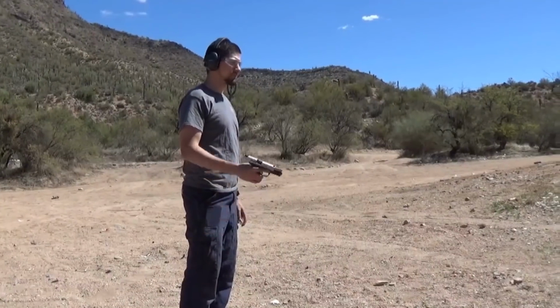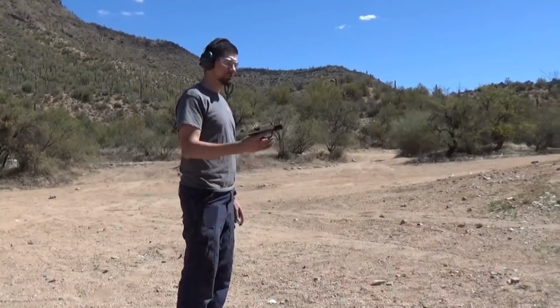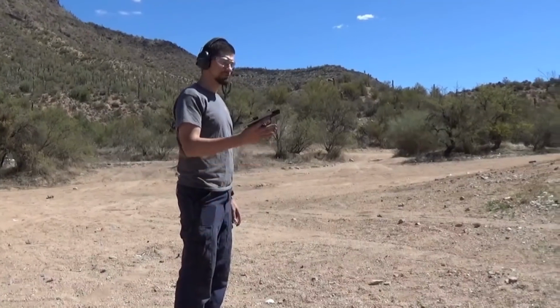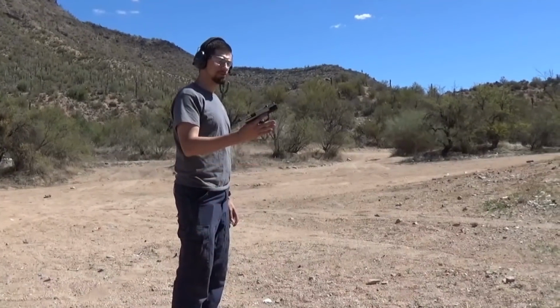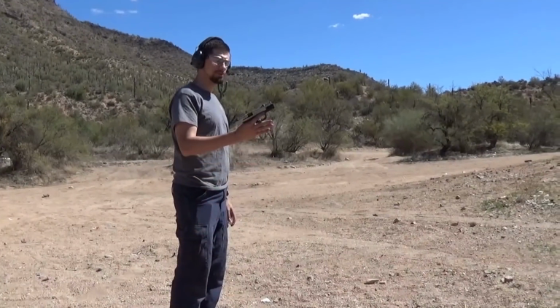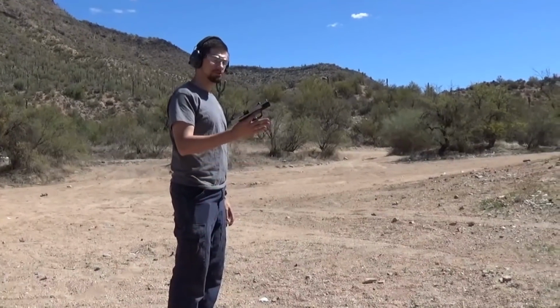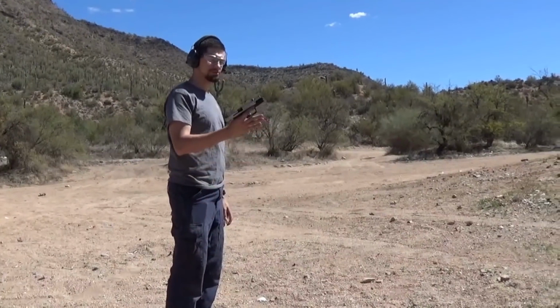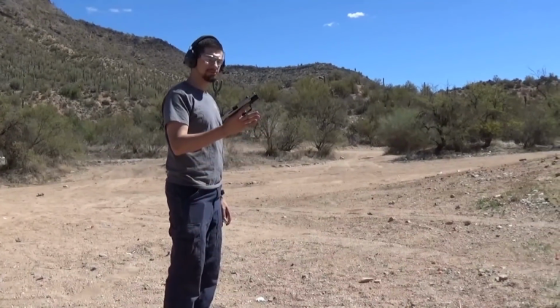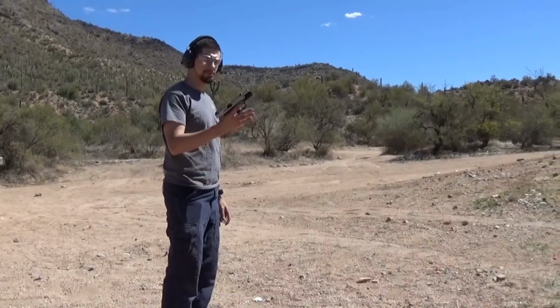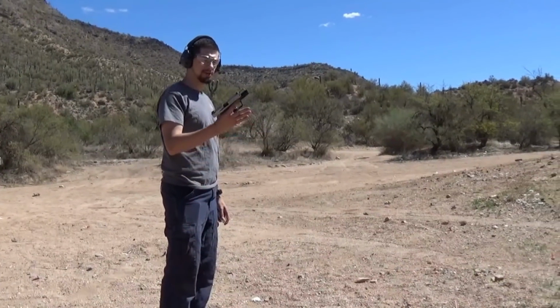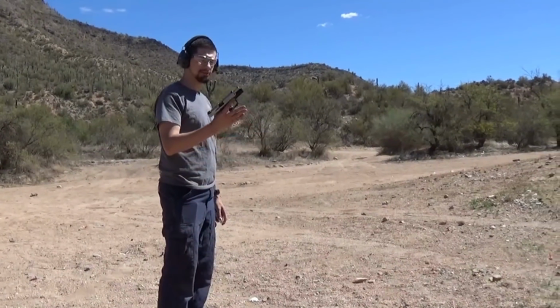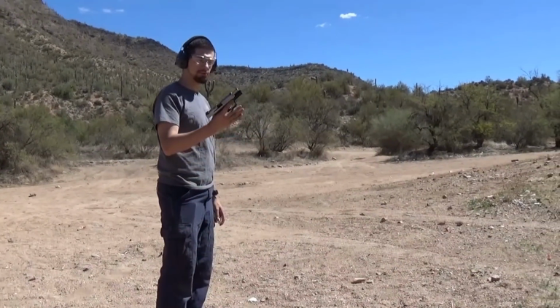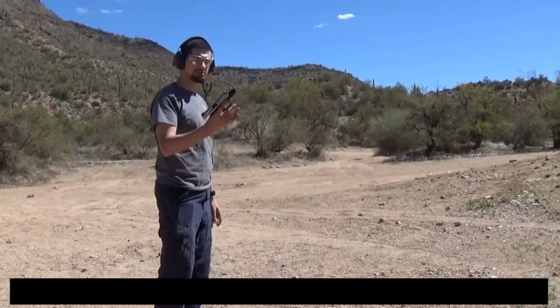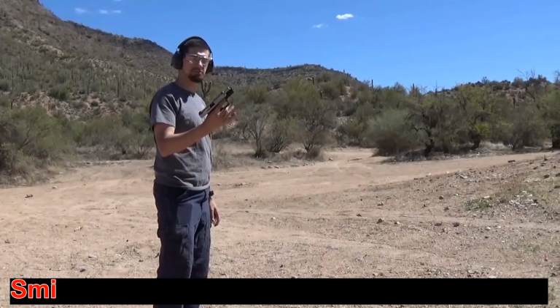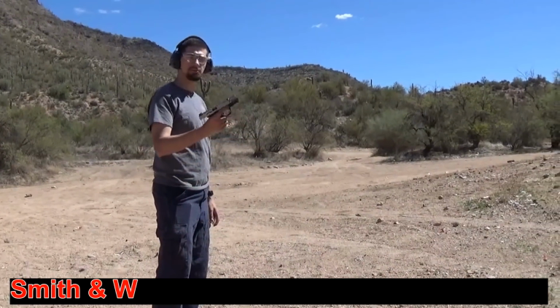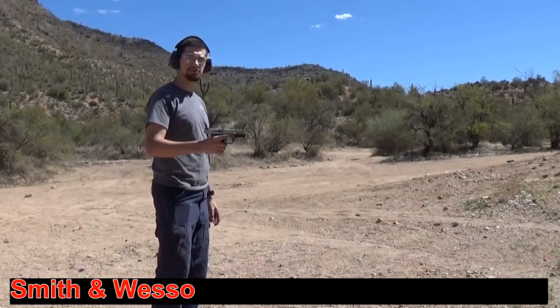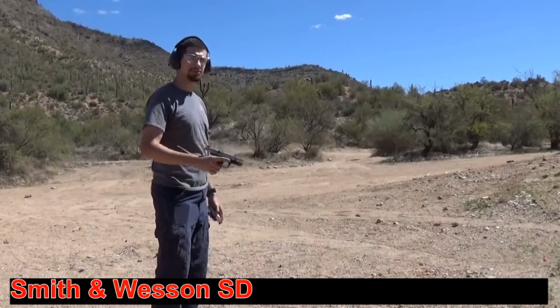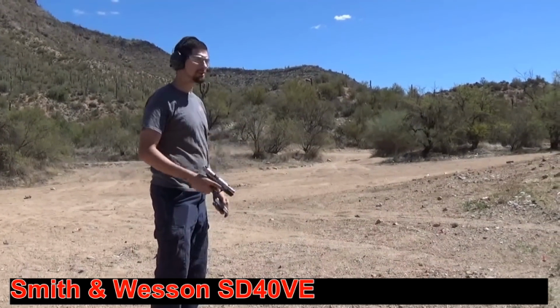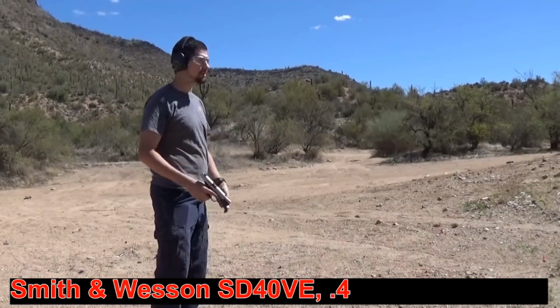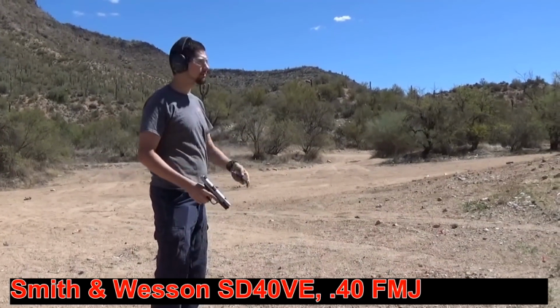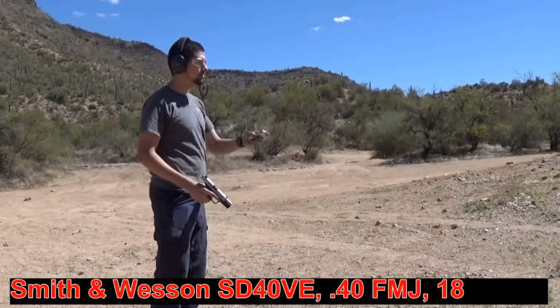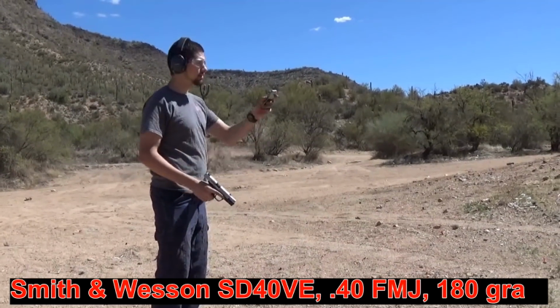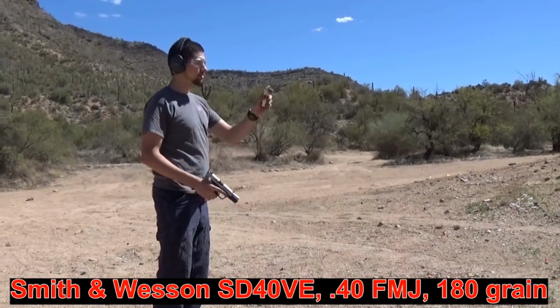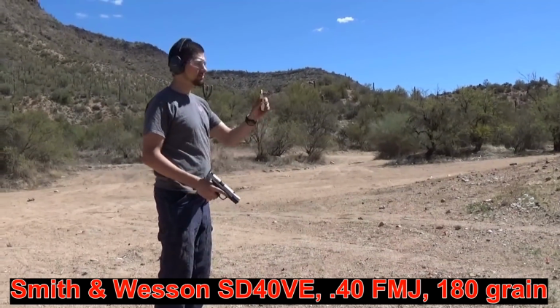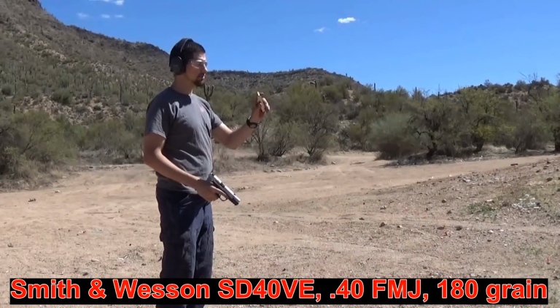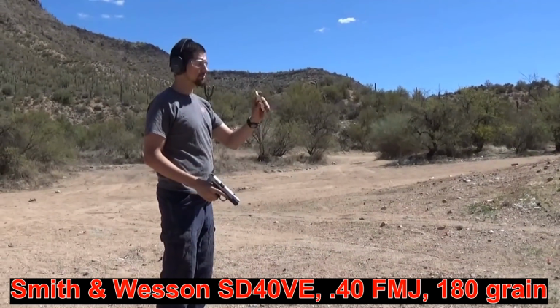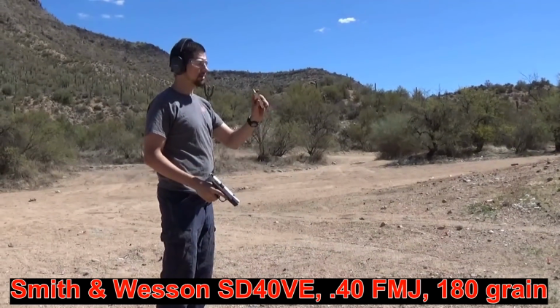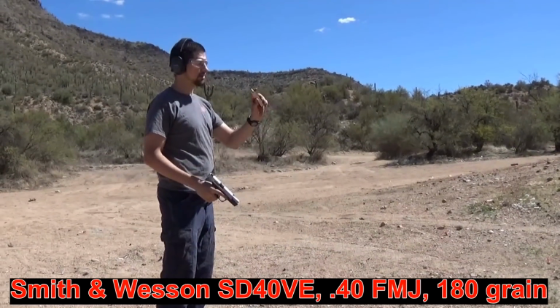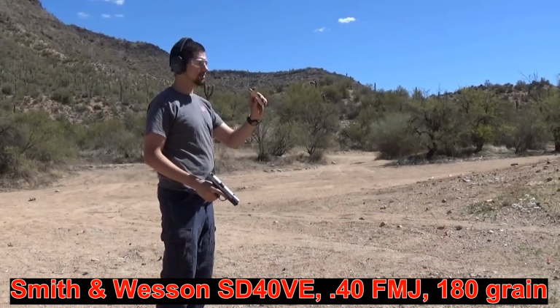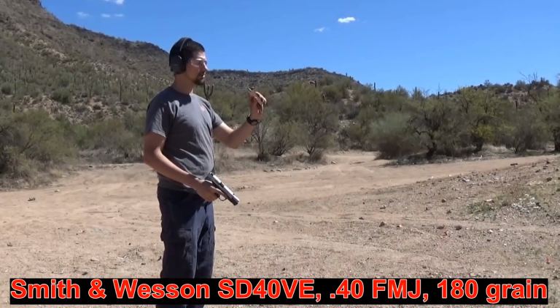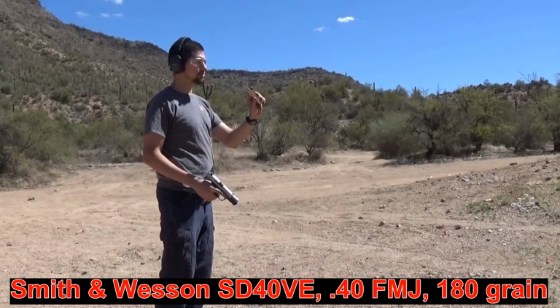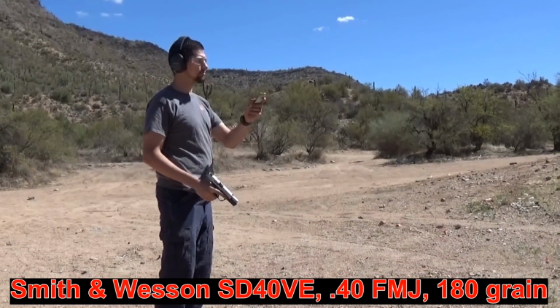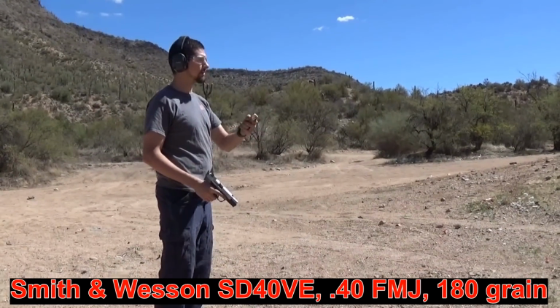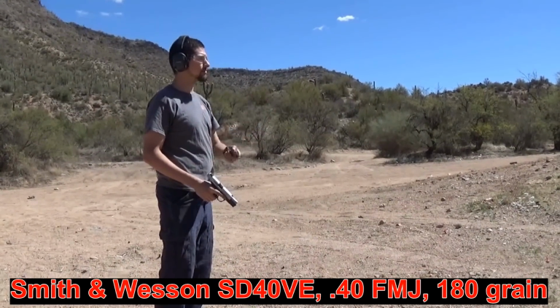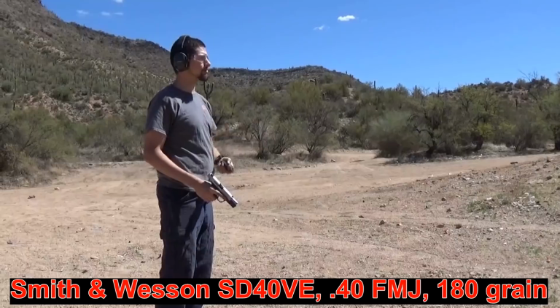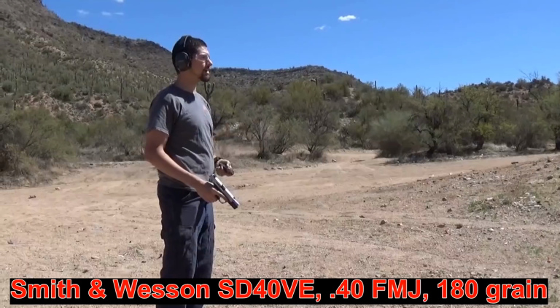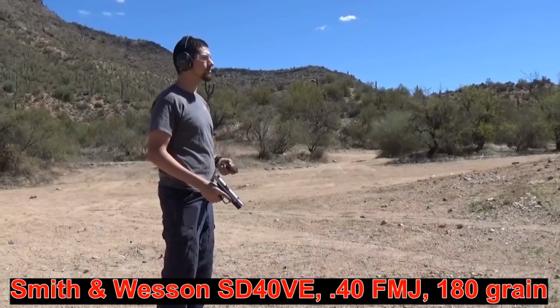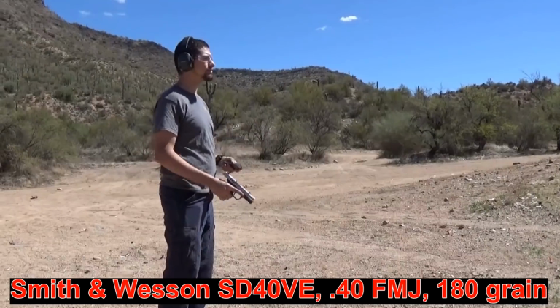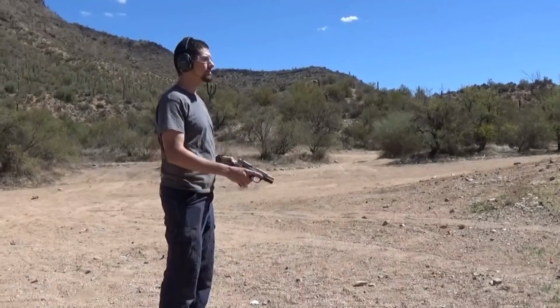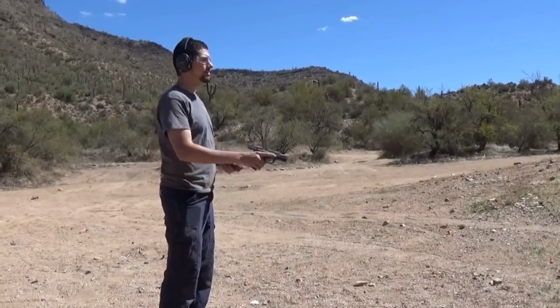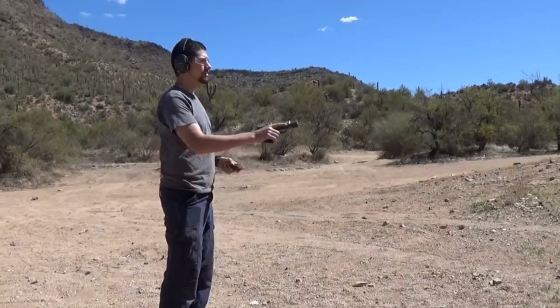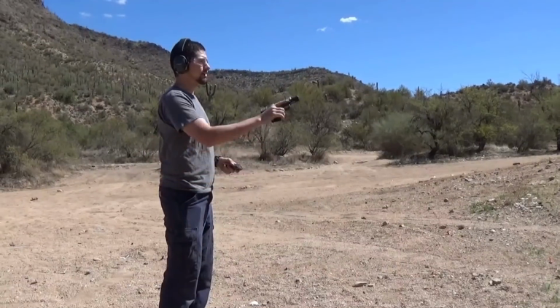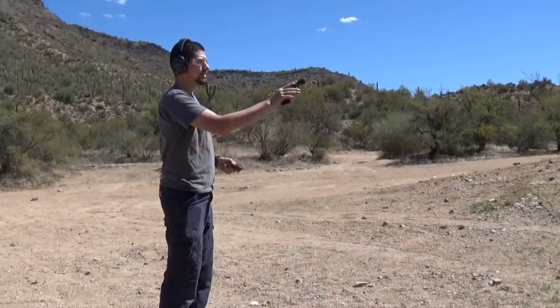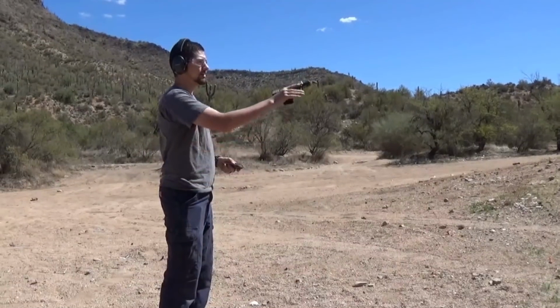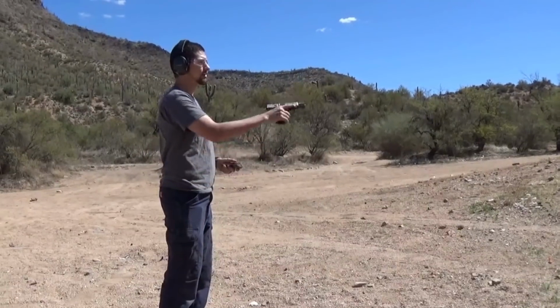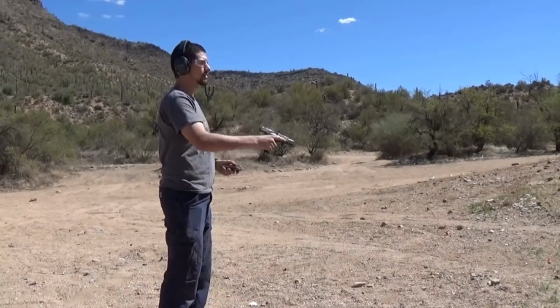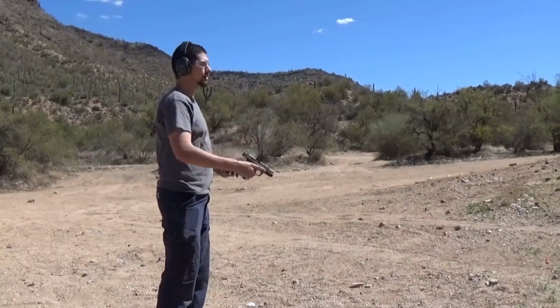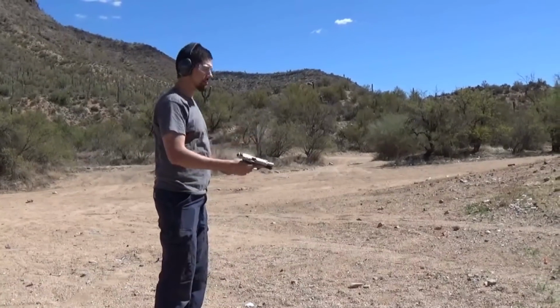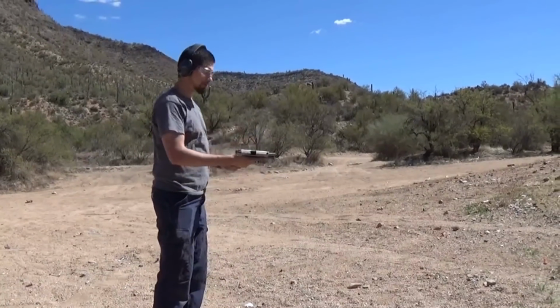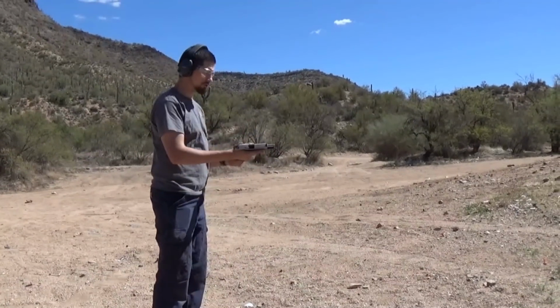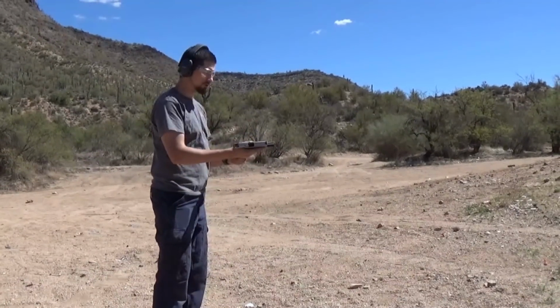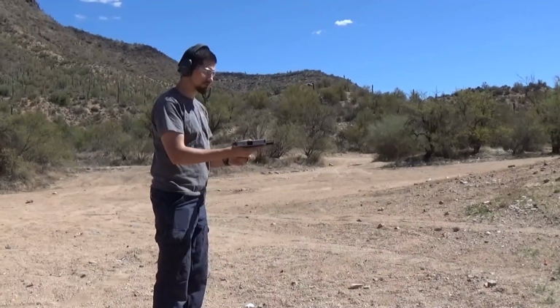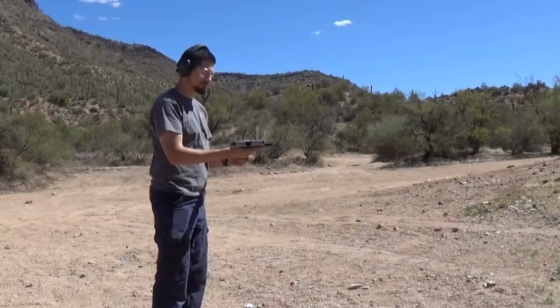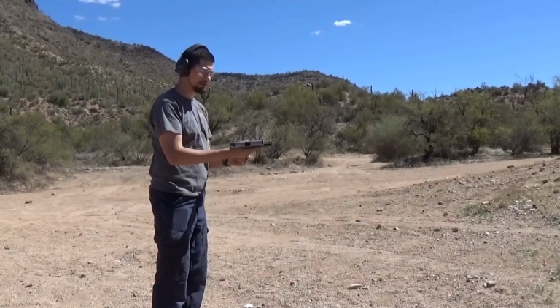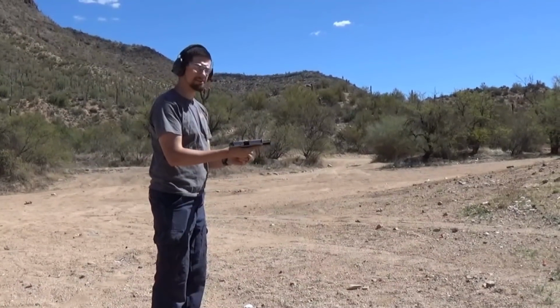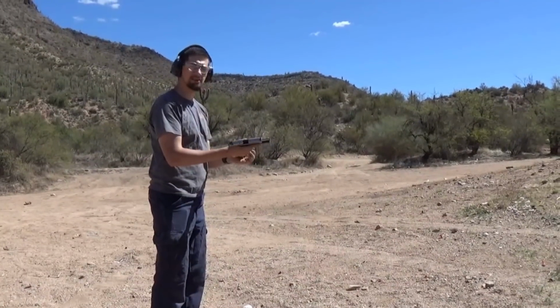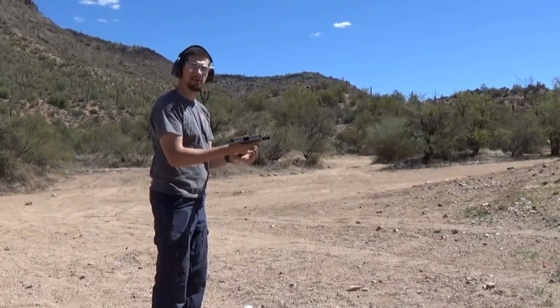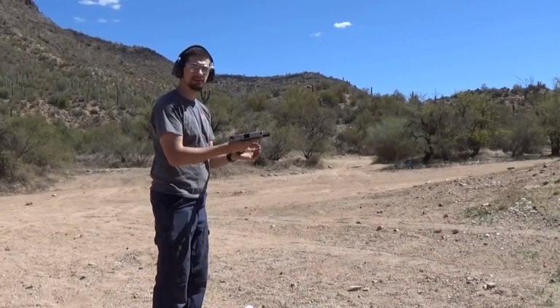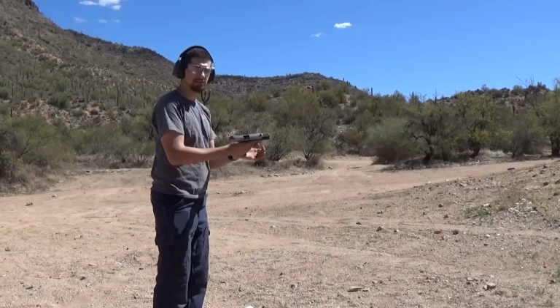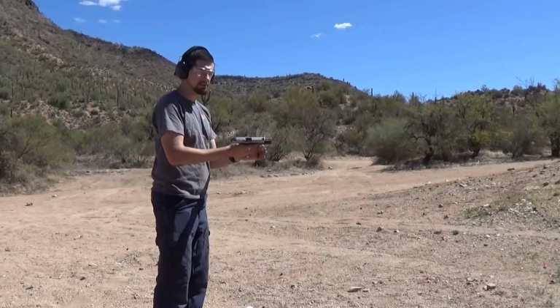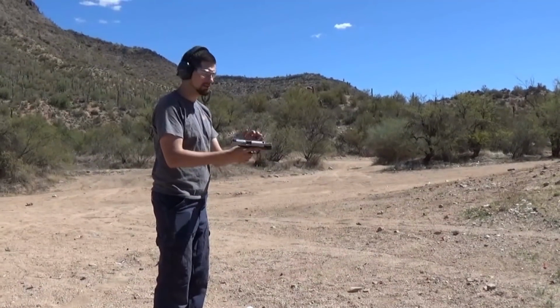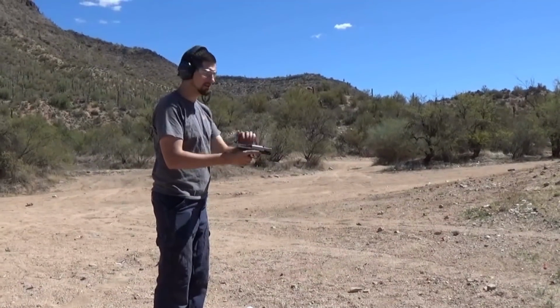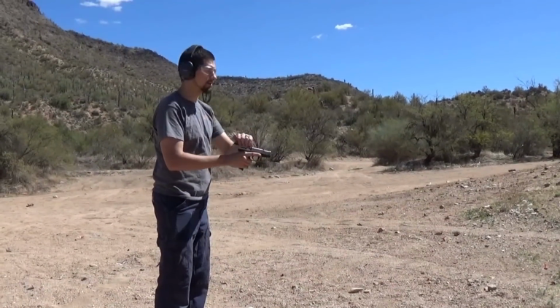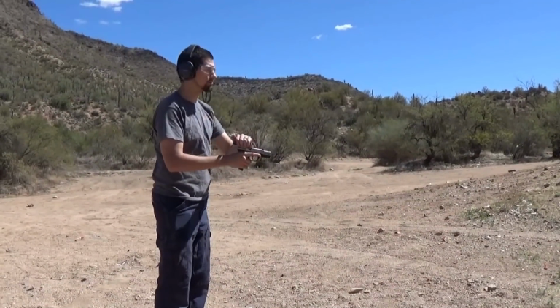Now we're moving on to the .40 Smith & Wesson. I'm going to shoot five rounds and try to hit the same sandbag the entire time.